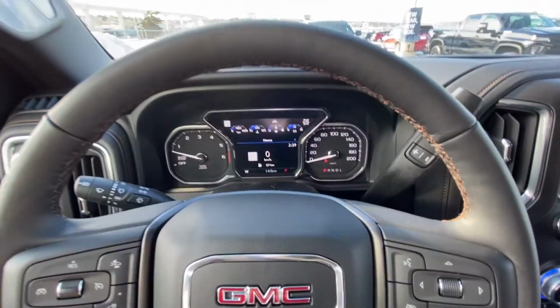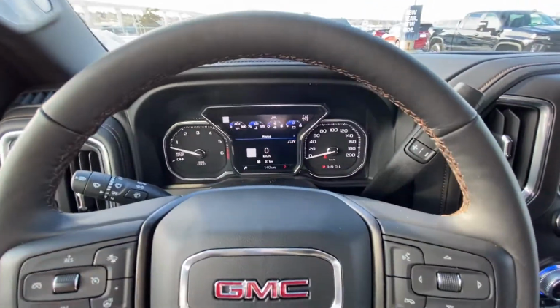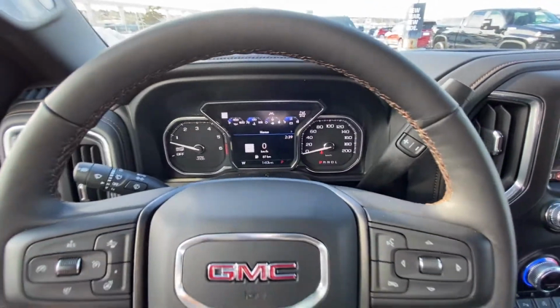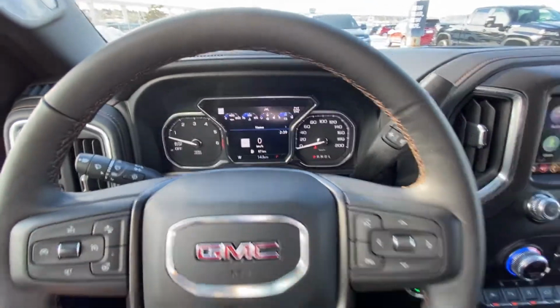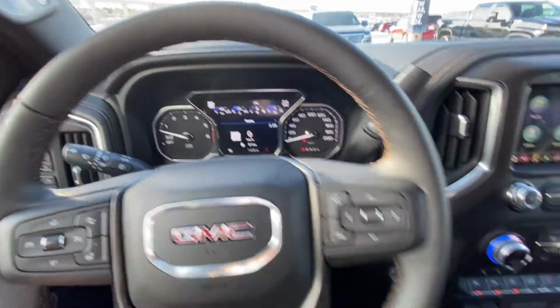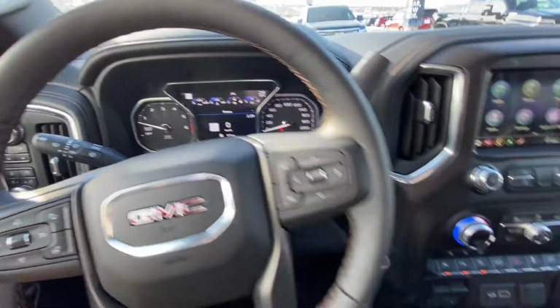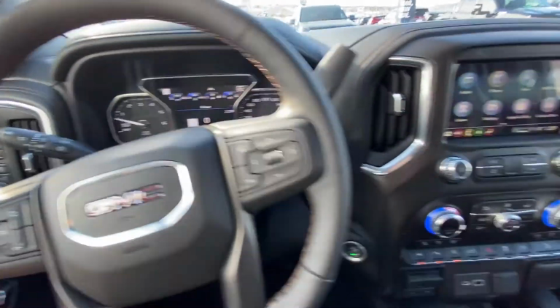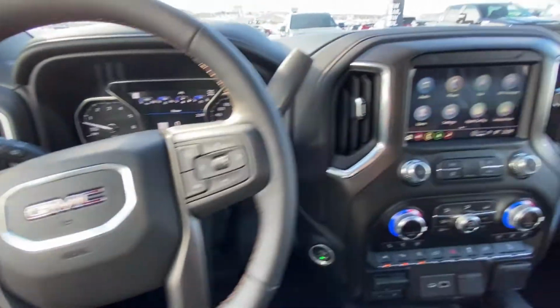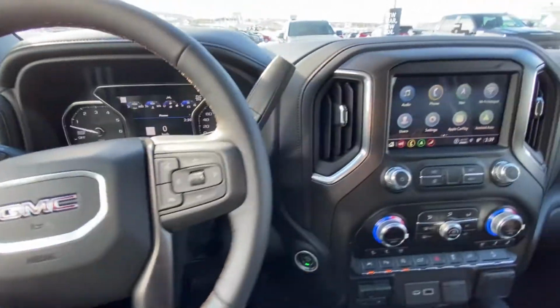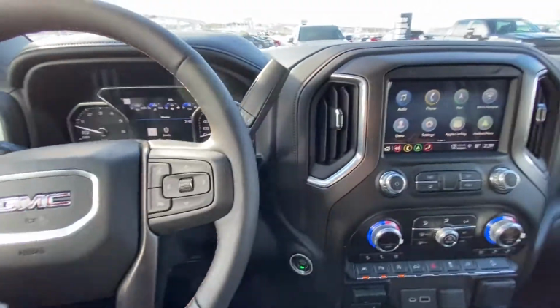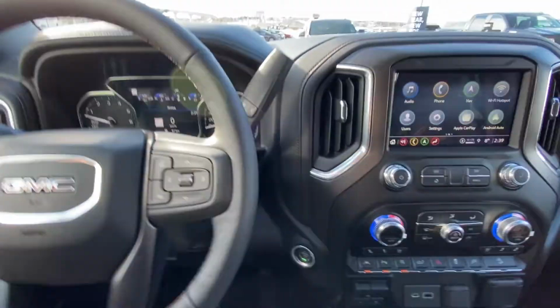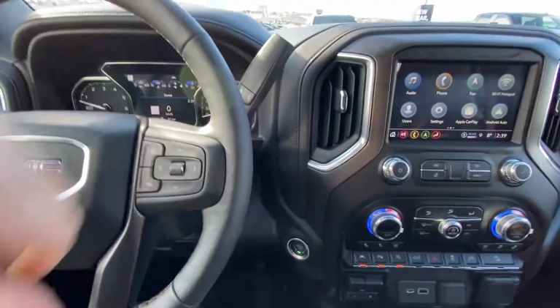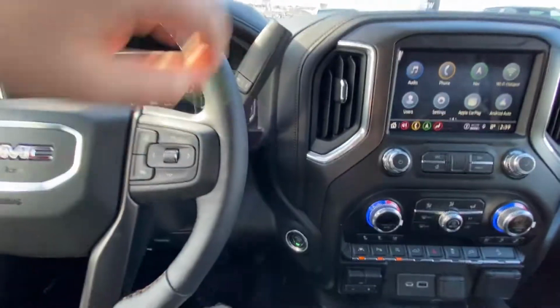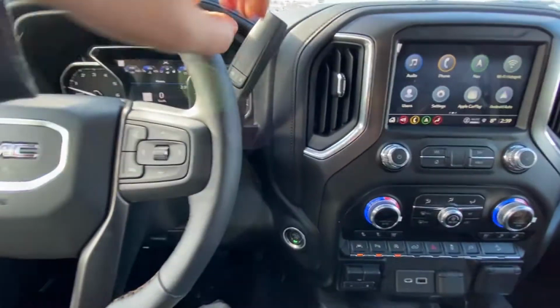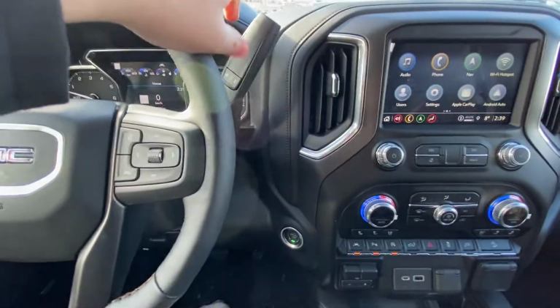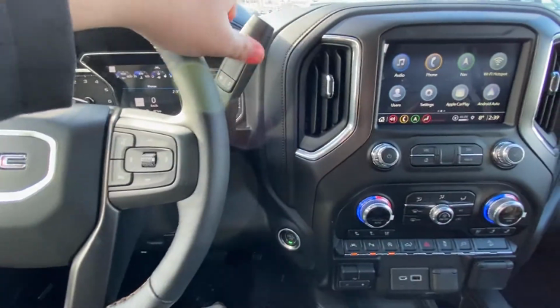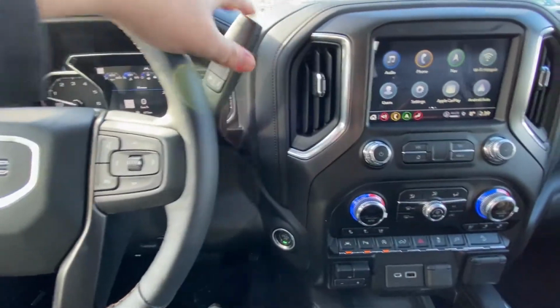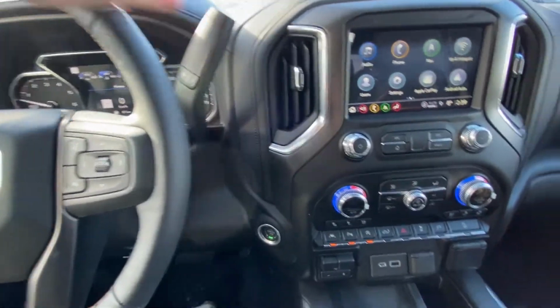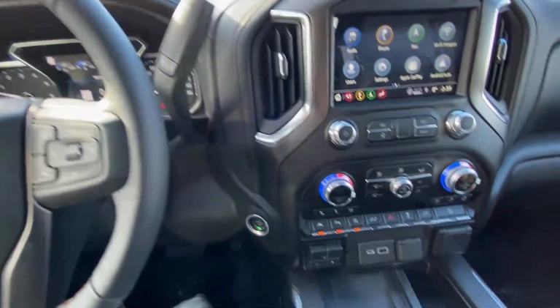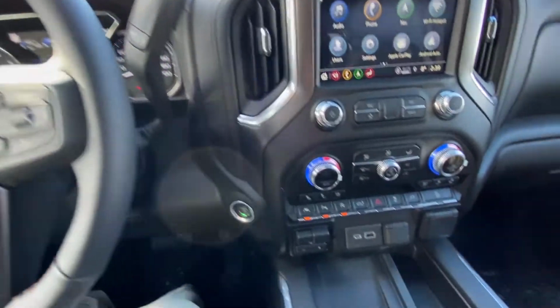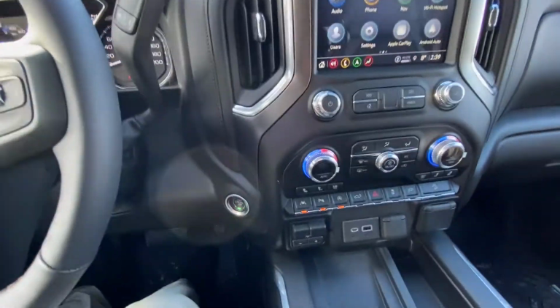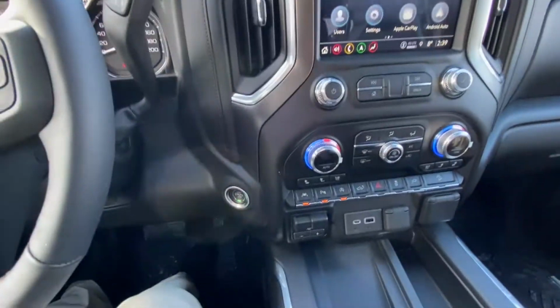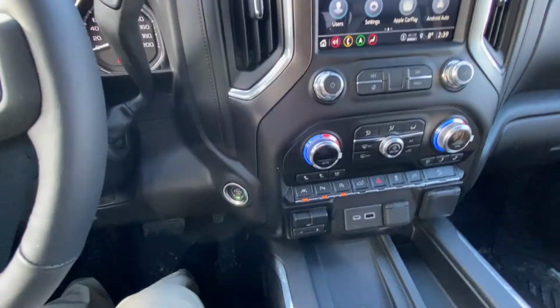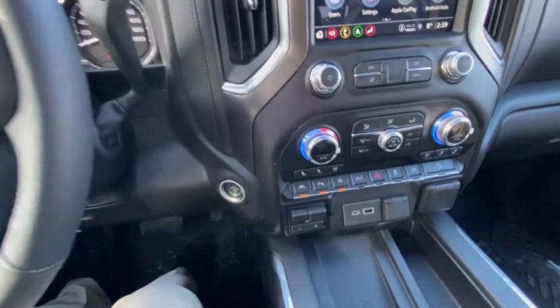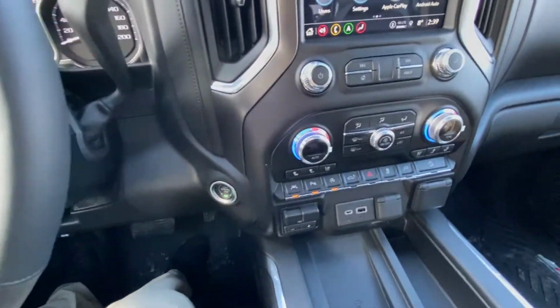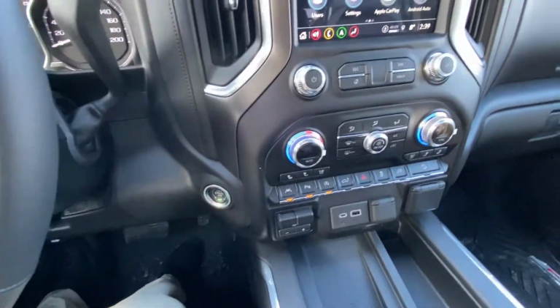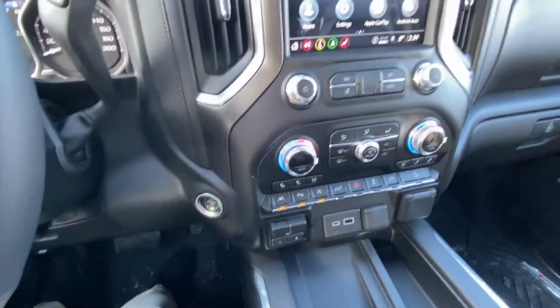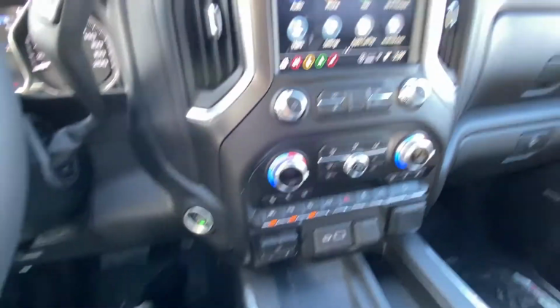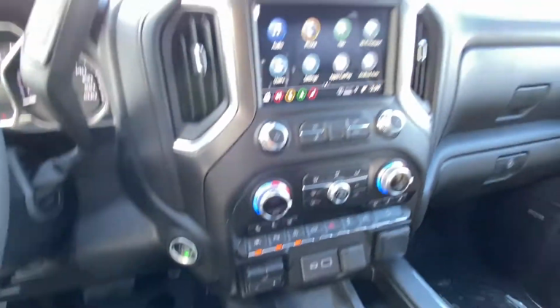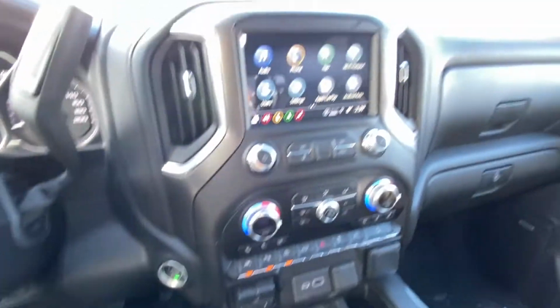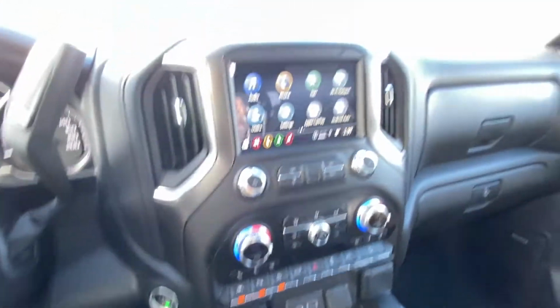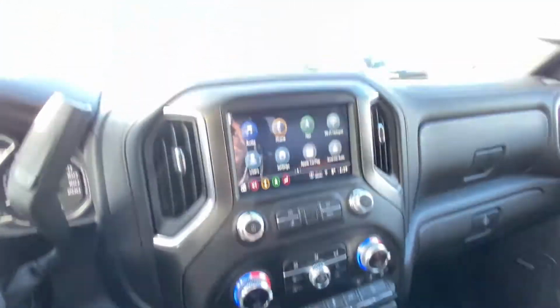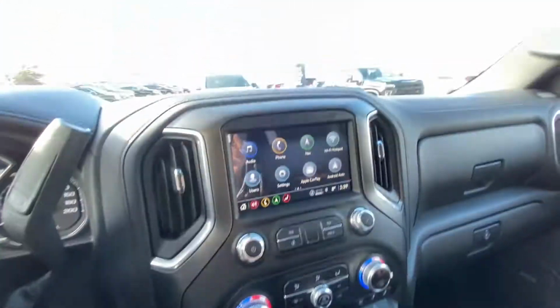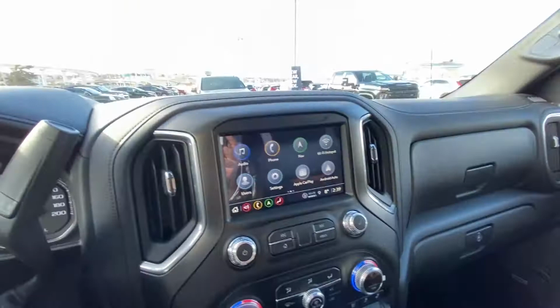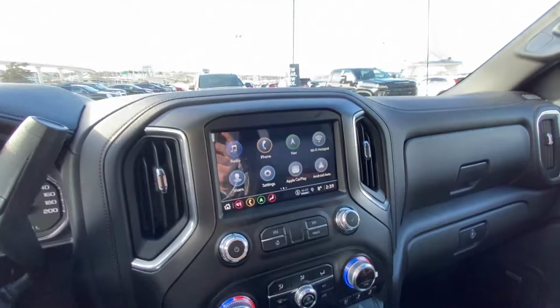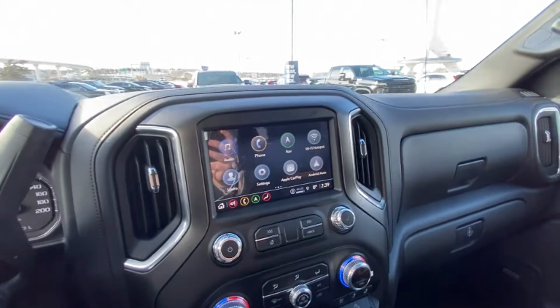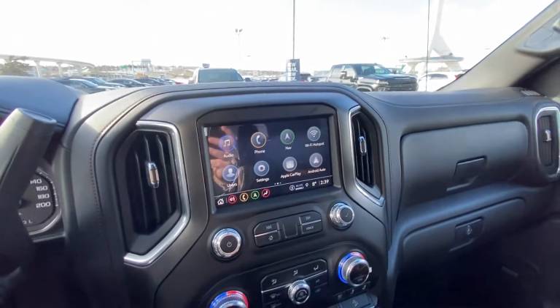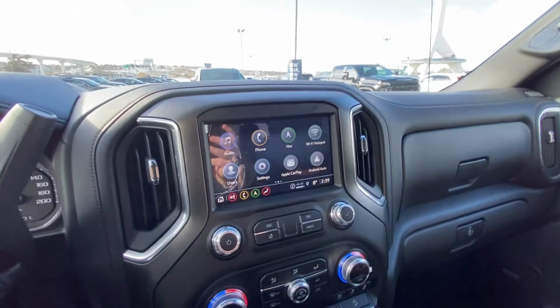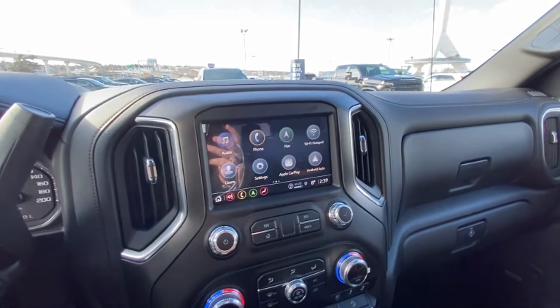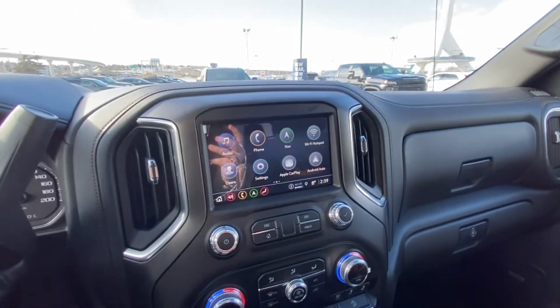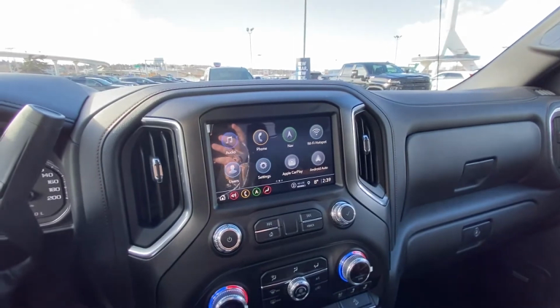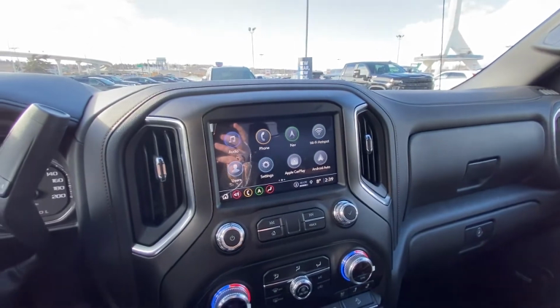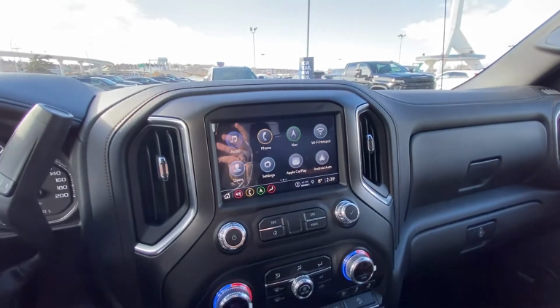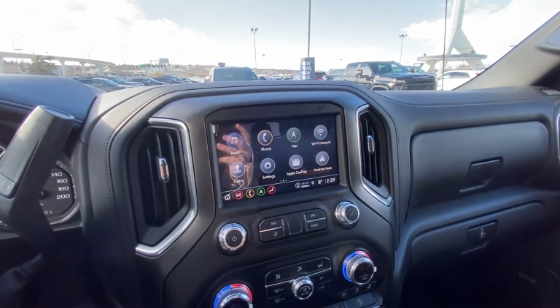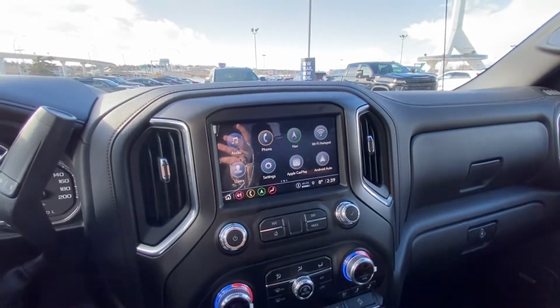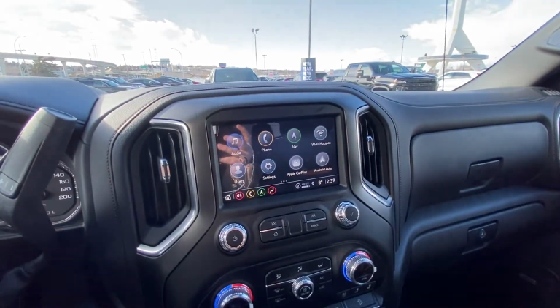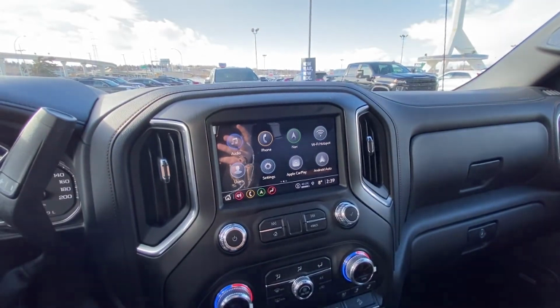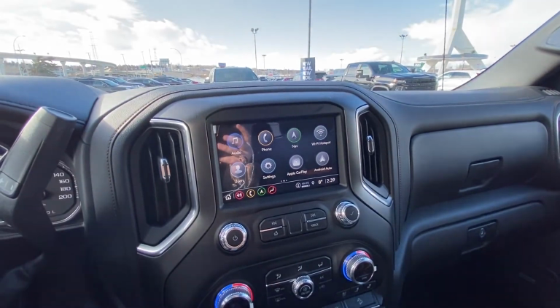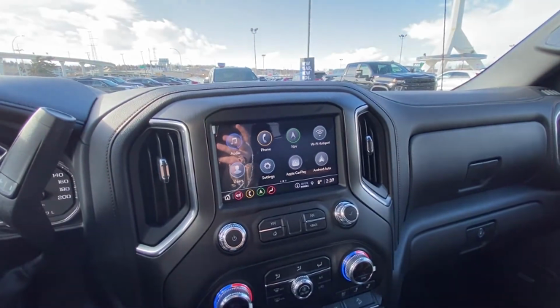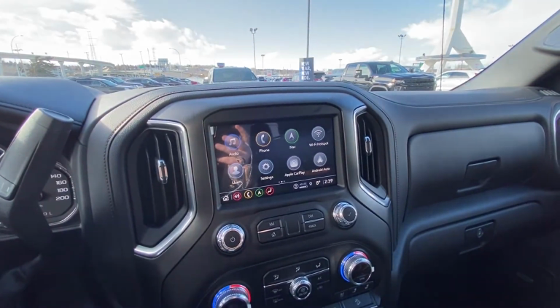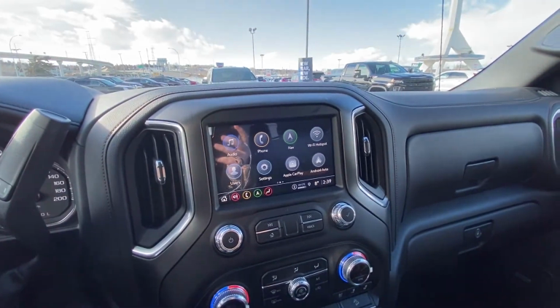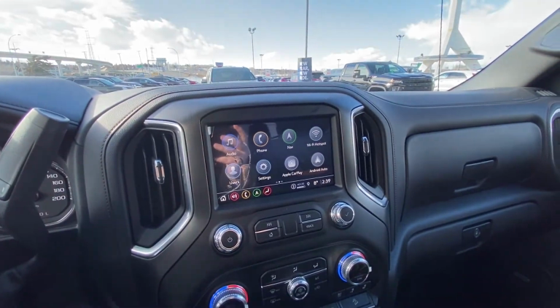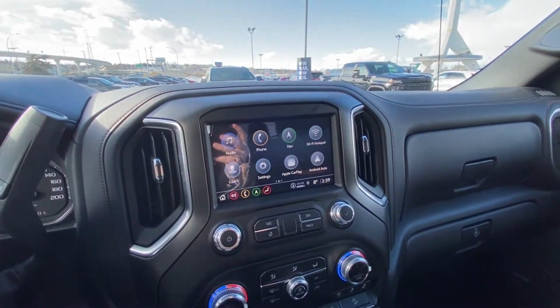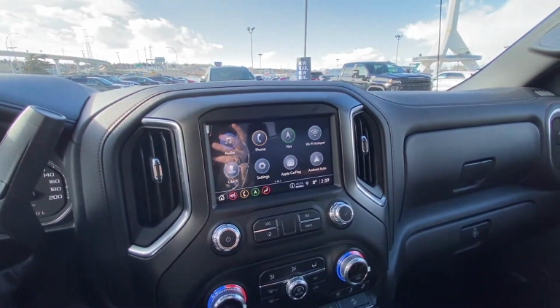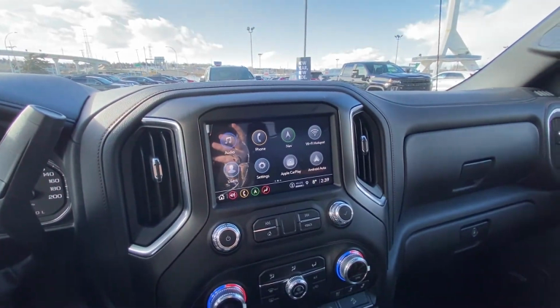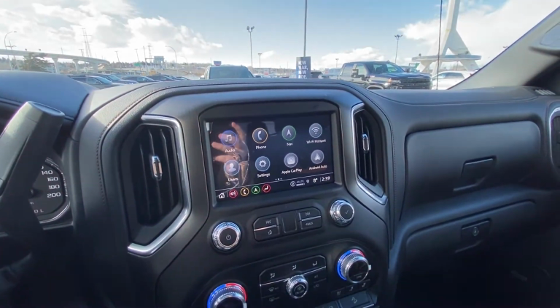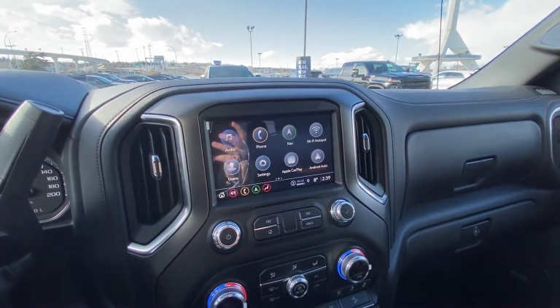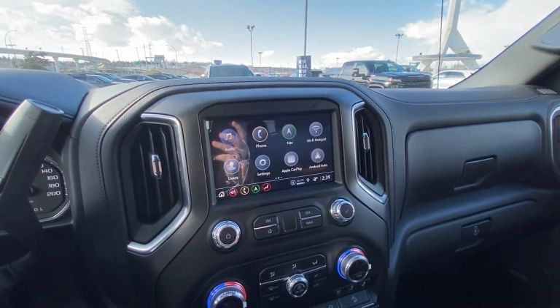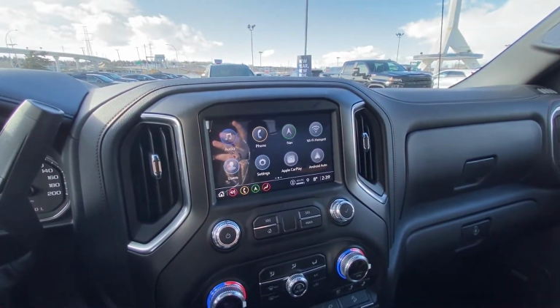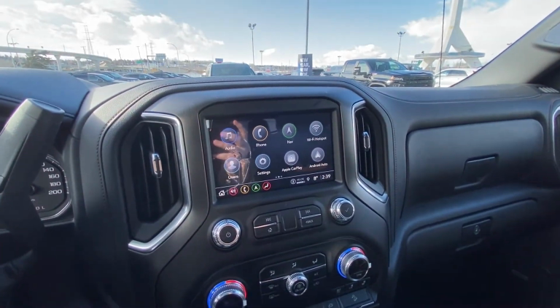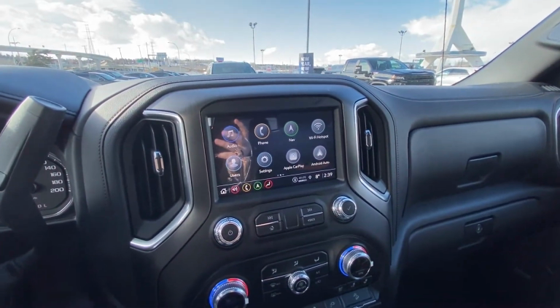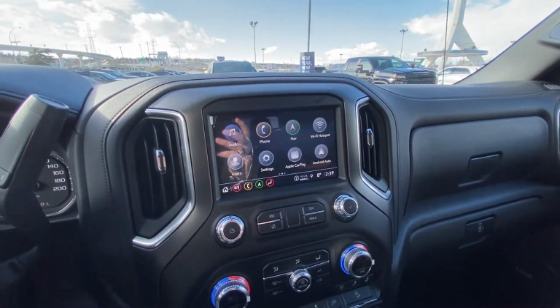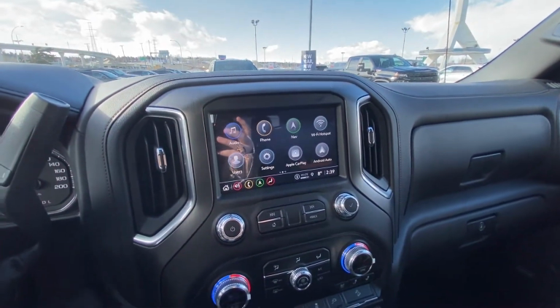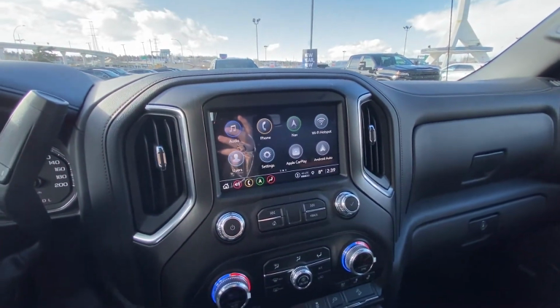The truck does have 140 kilometers, a column shifter, push-button ignition, a nice large 8-inch touchscreen with navigation, Apple CarPlay, and Android Auto.